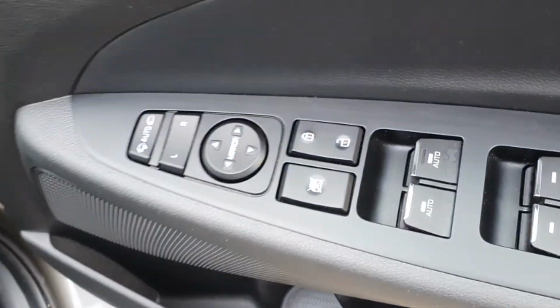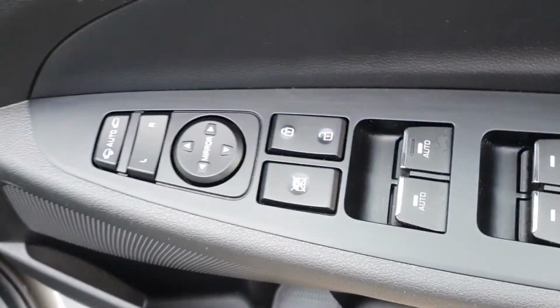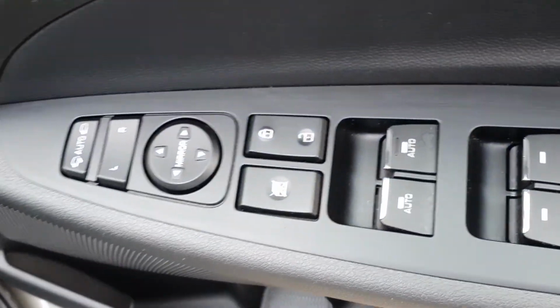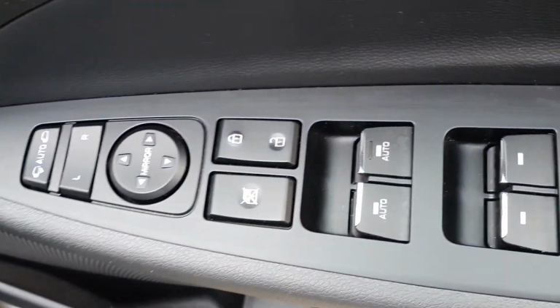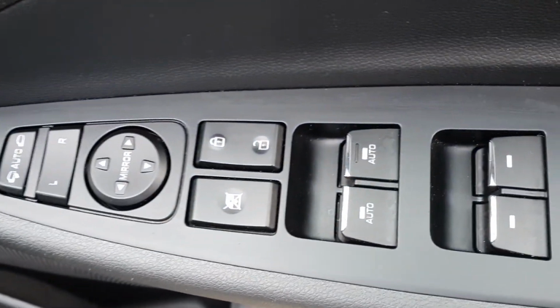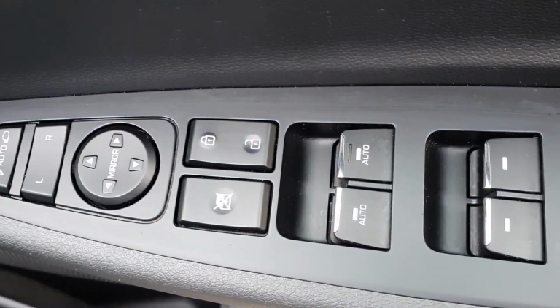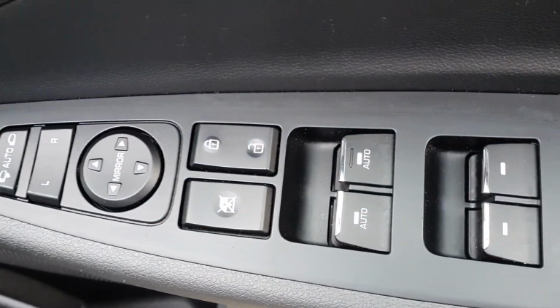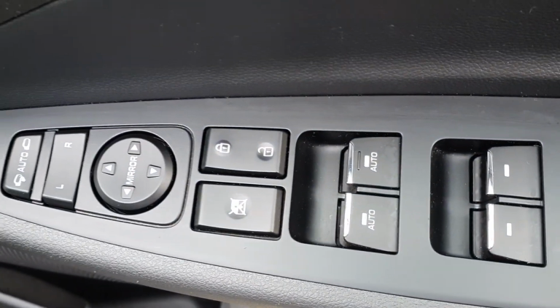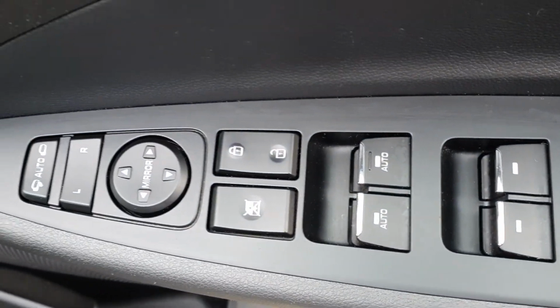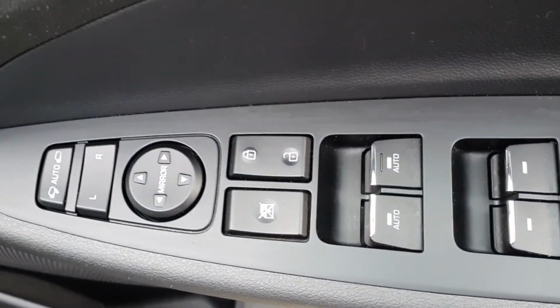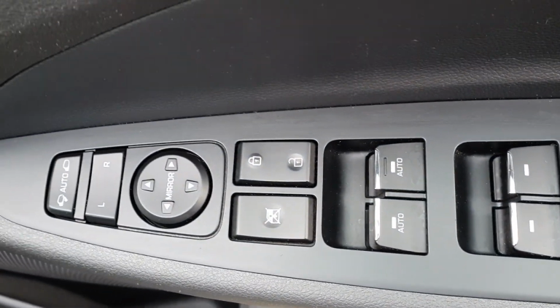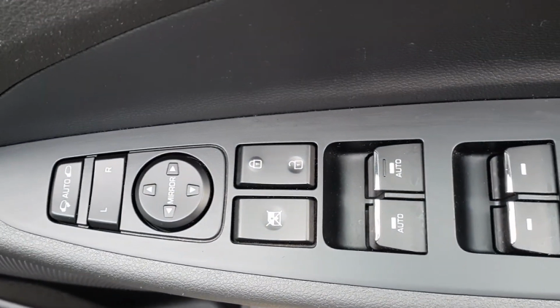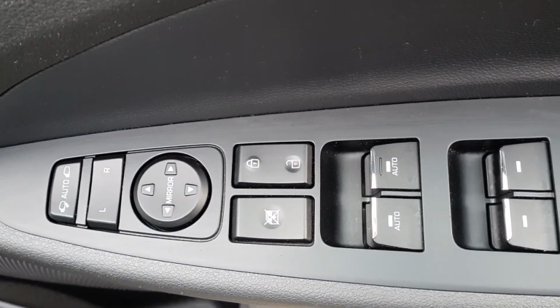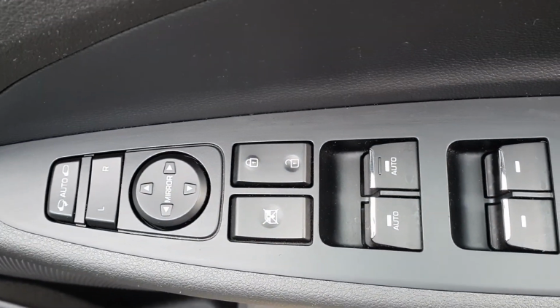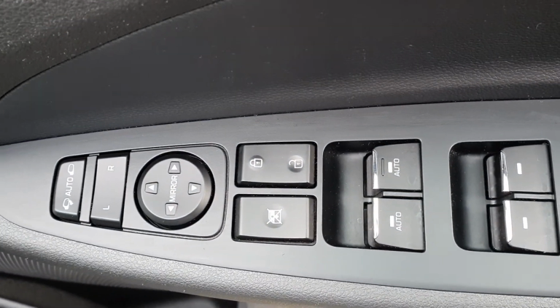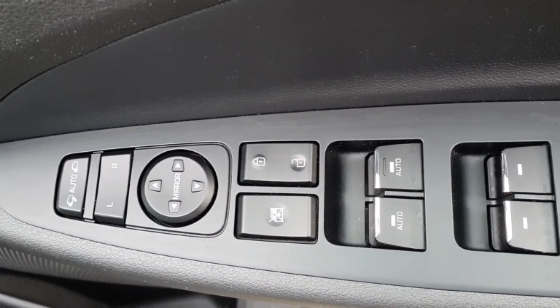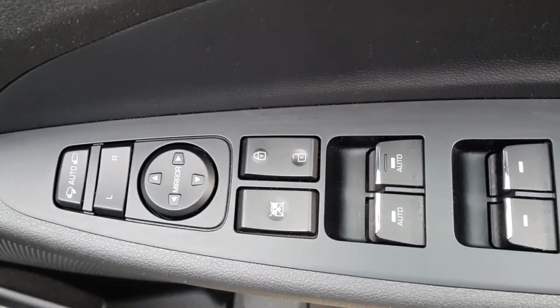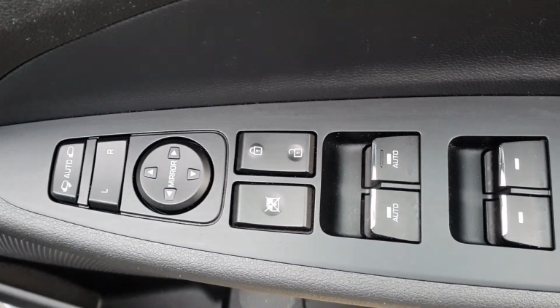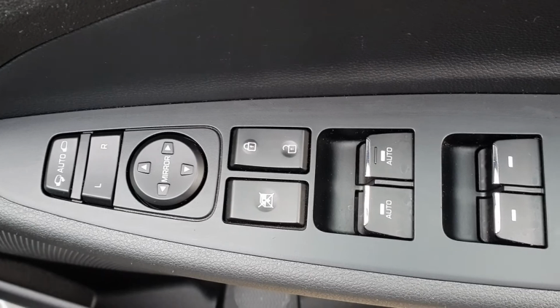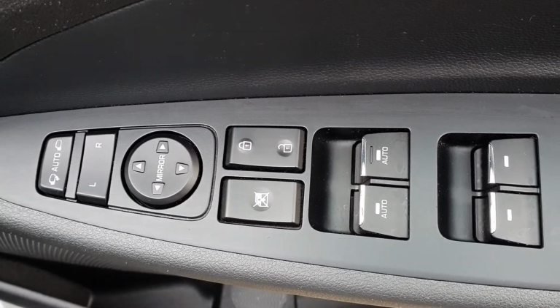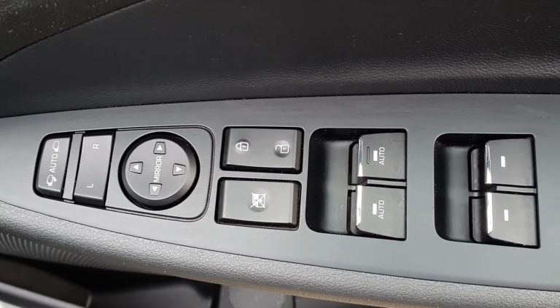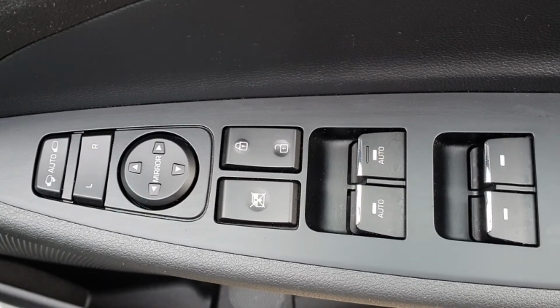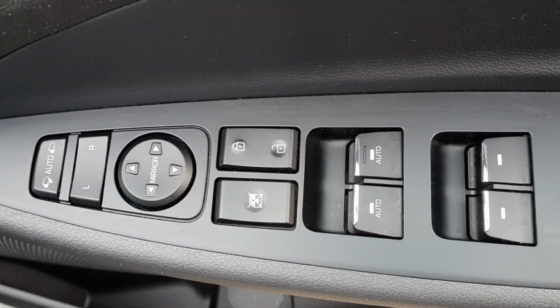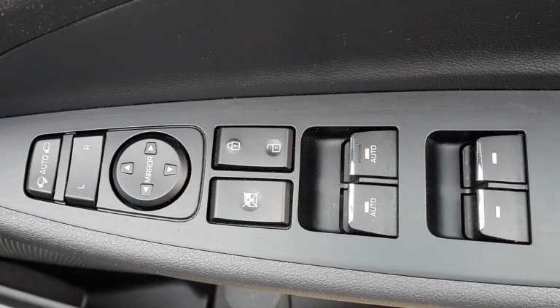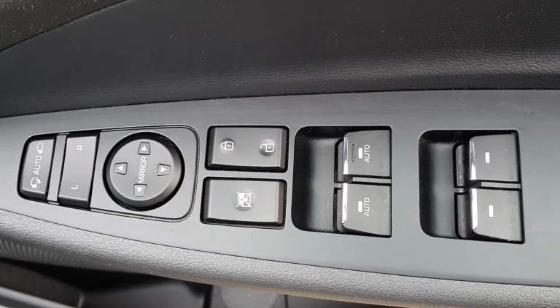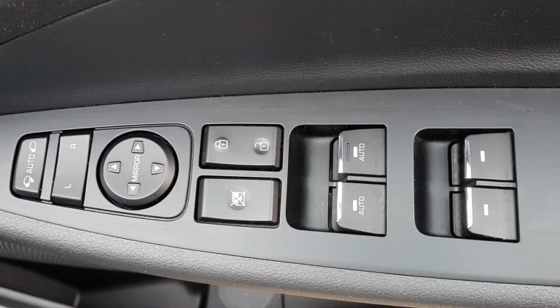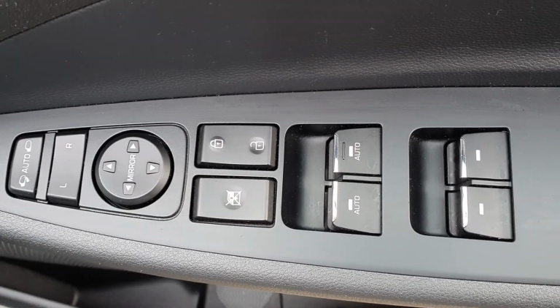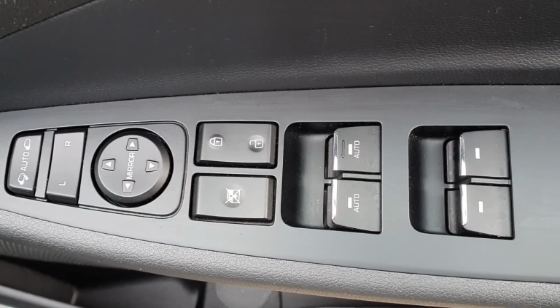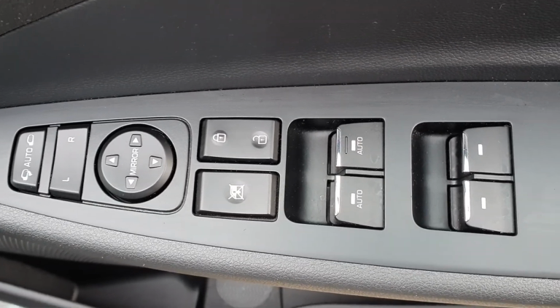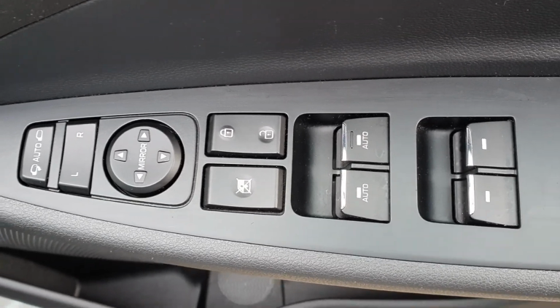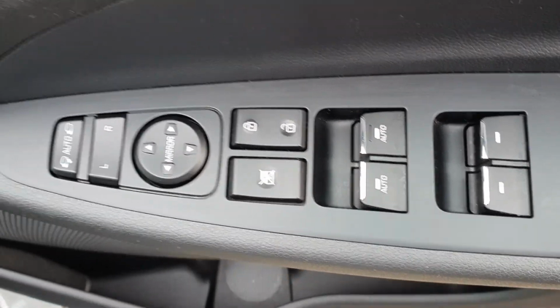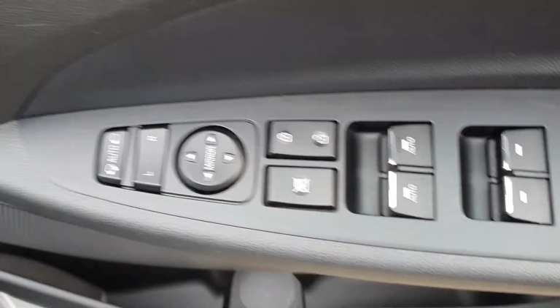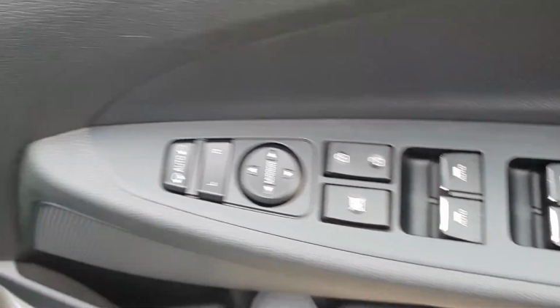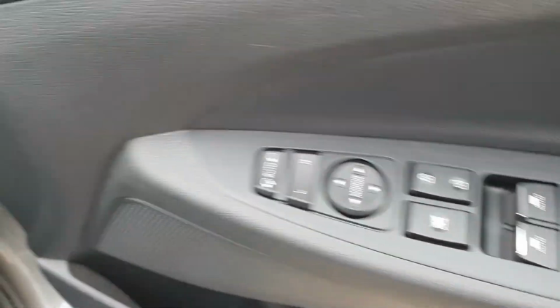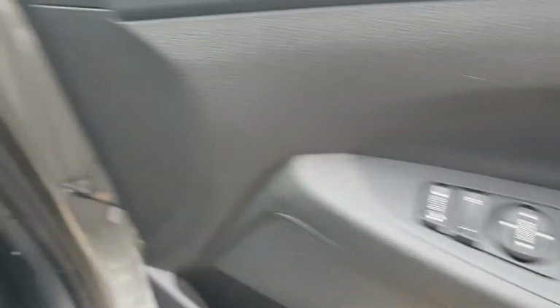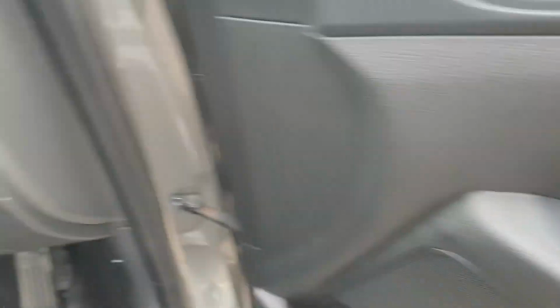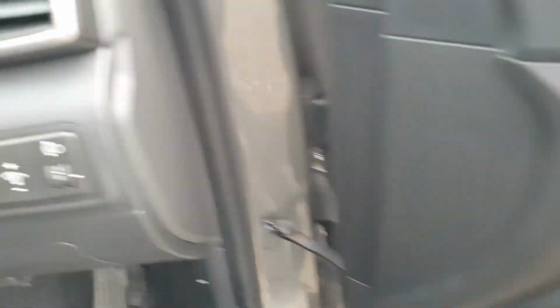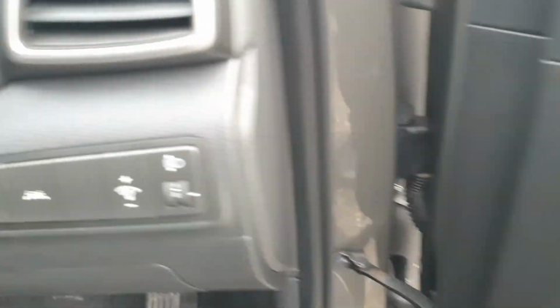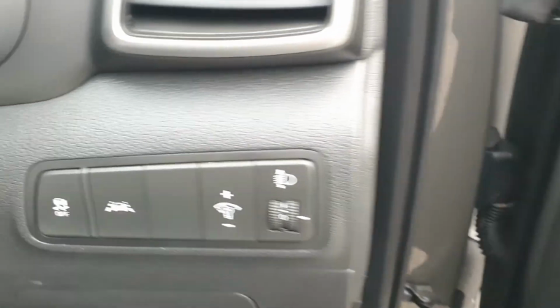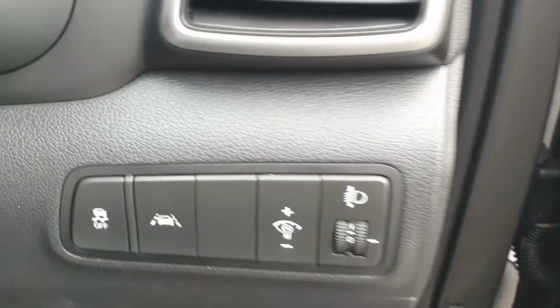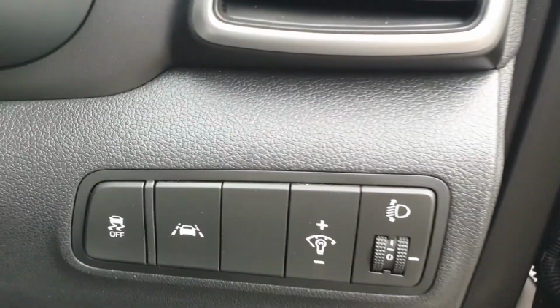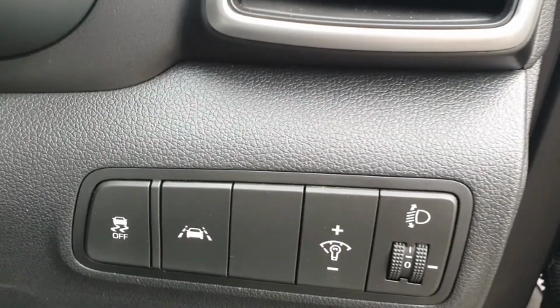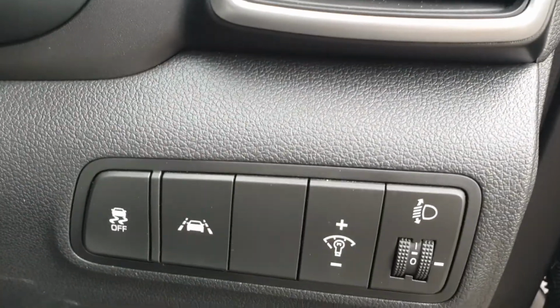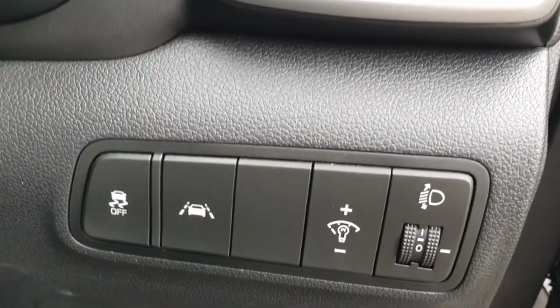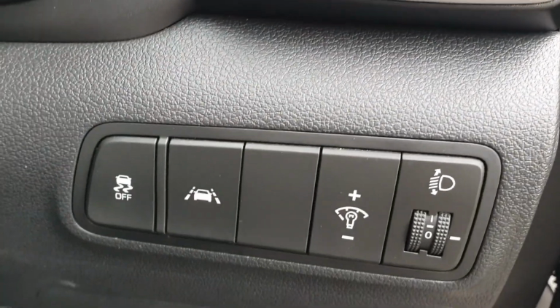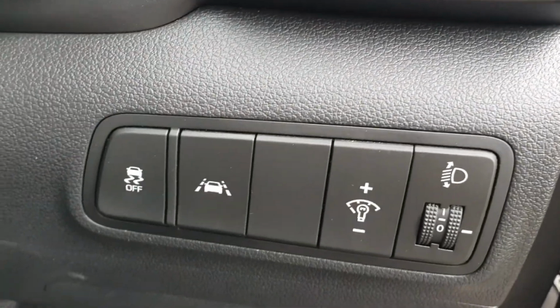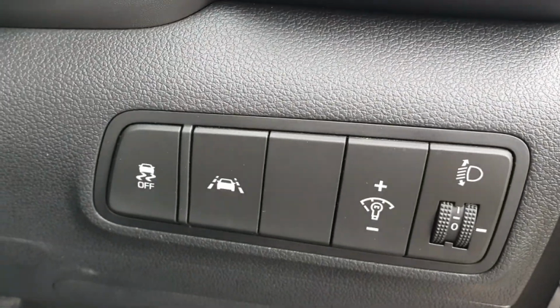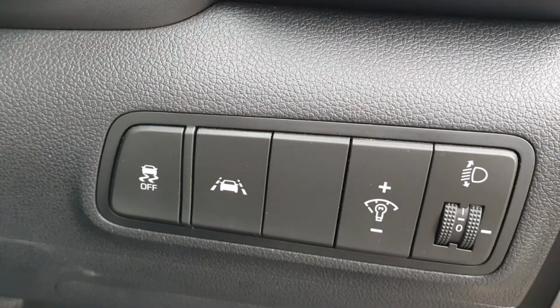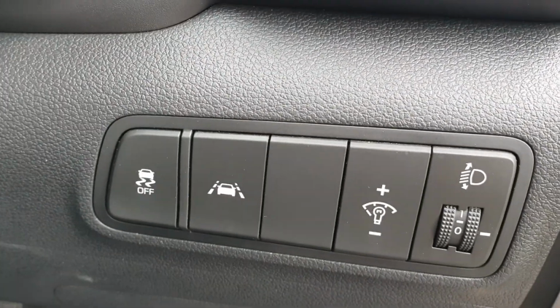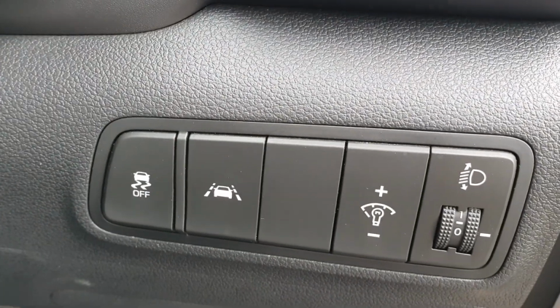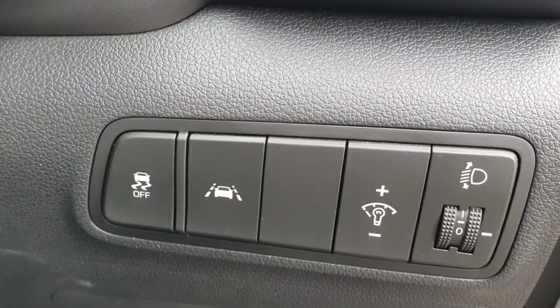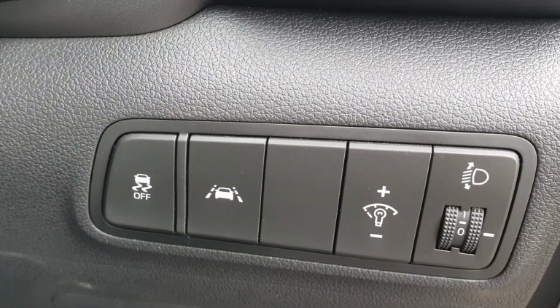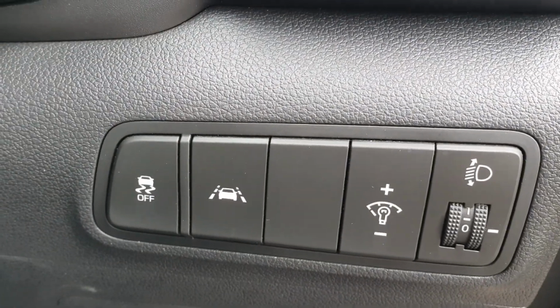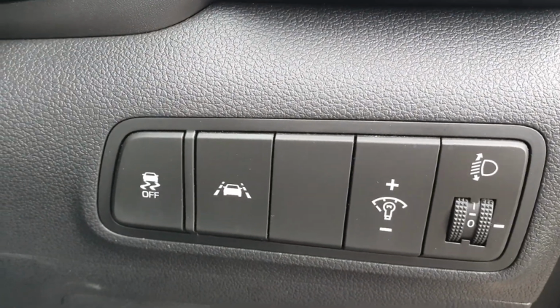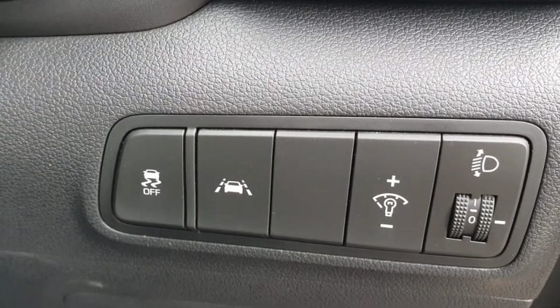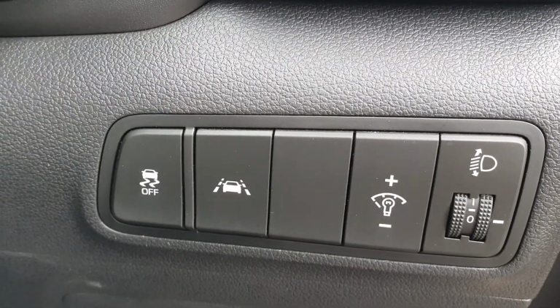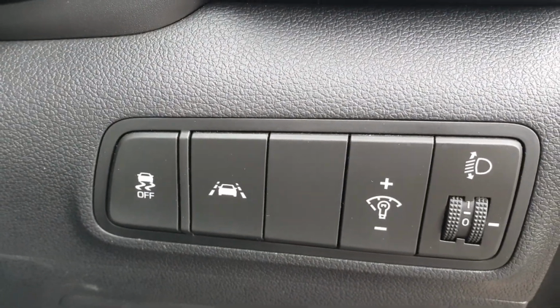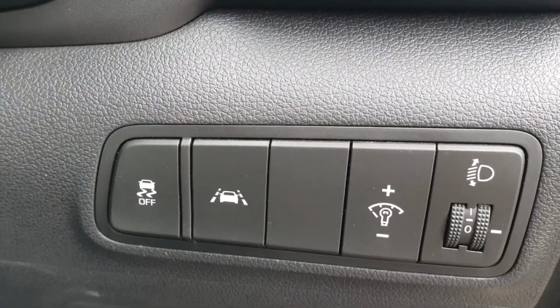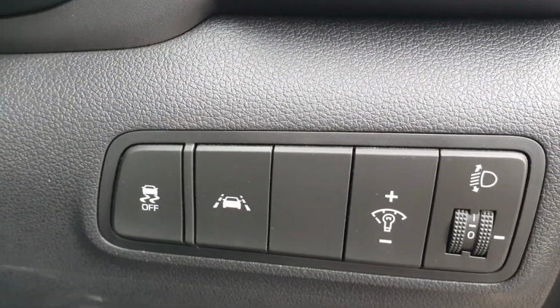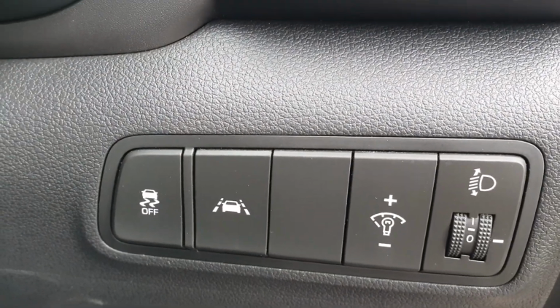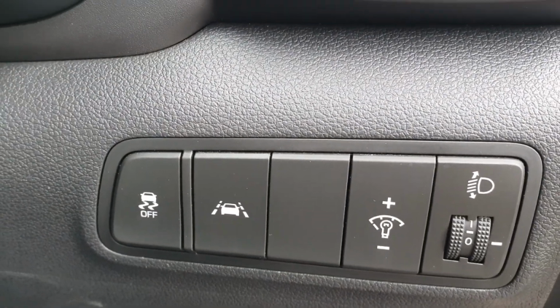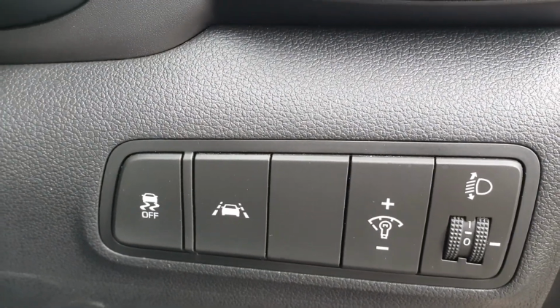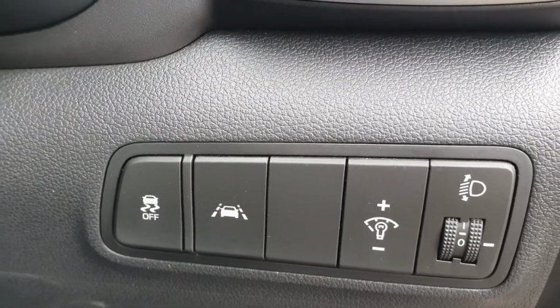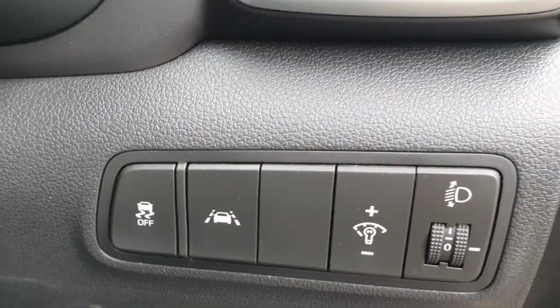Electric windows, electric mirrors, and electric folding mirrors. Also lane departure warning and traction control.